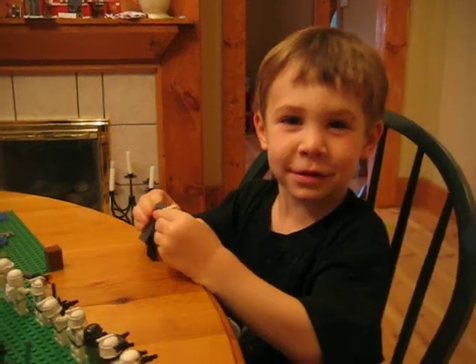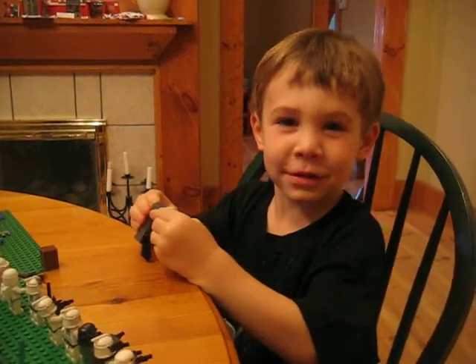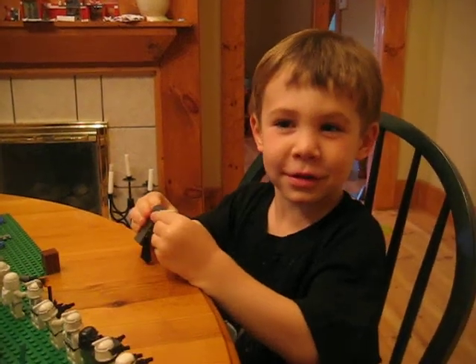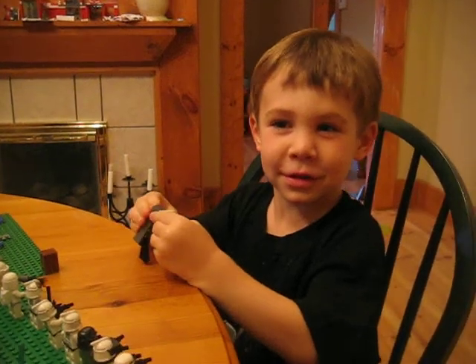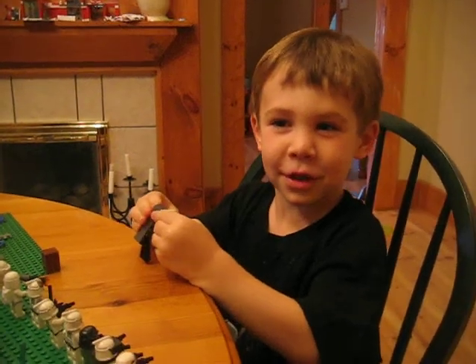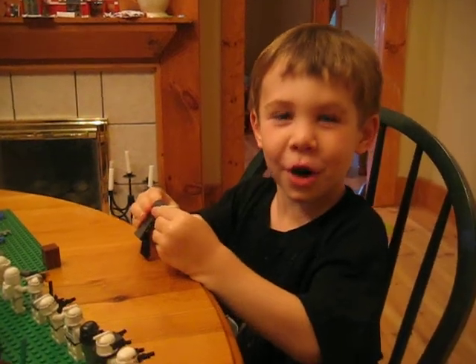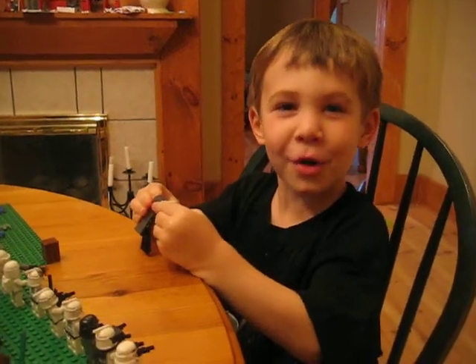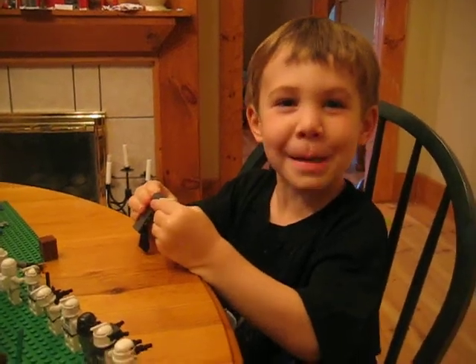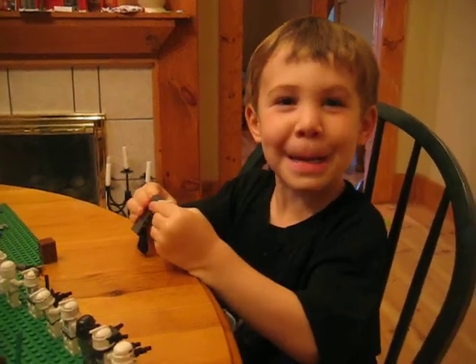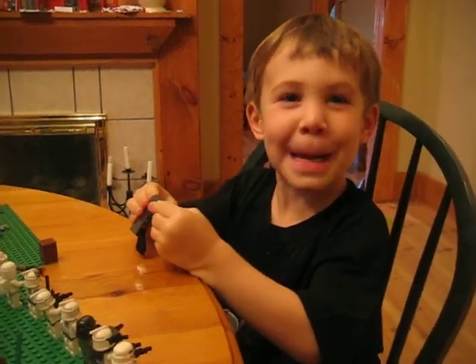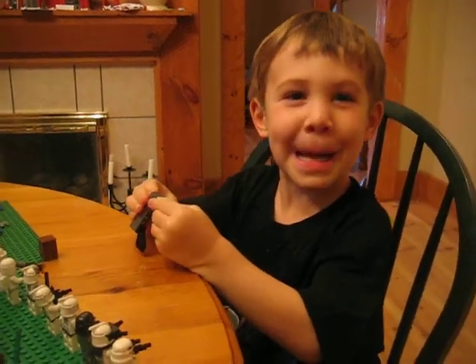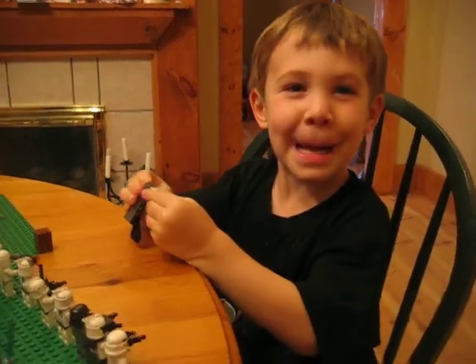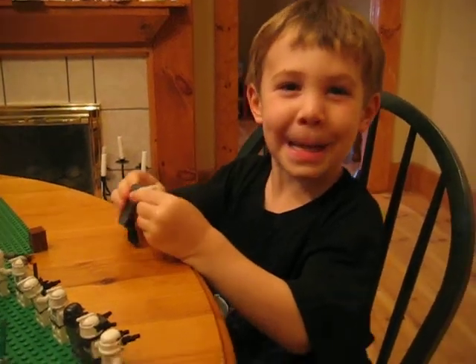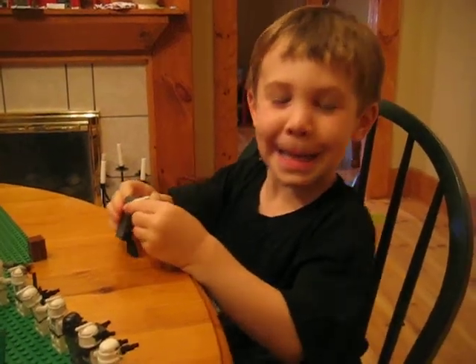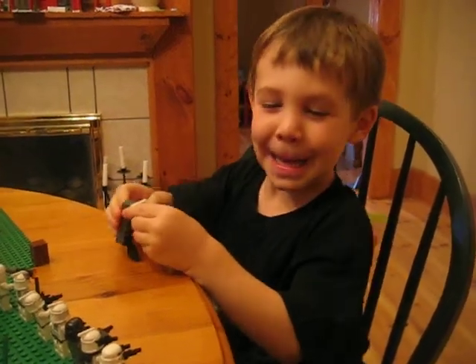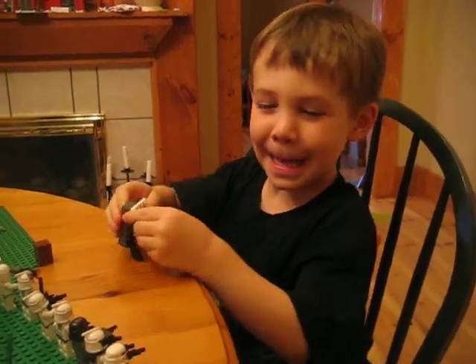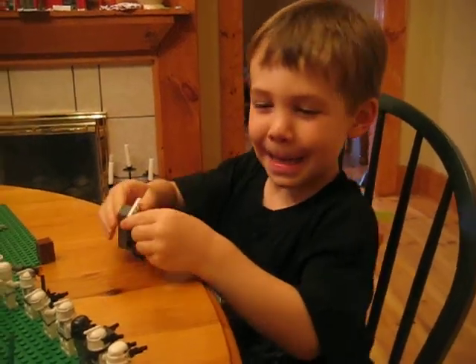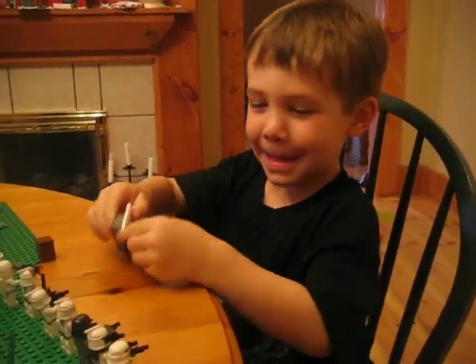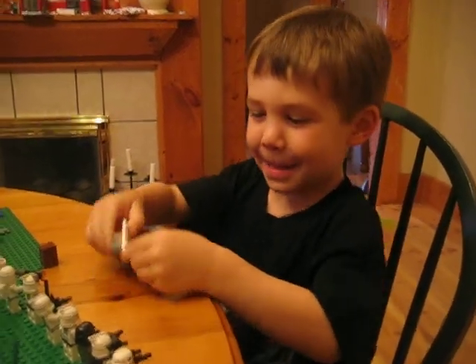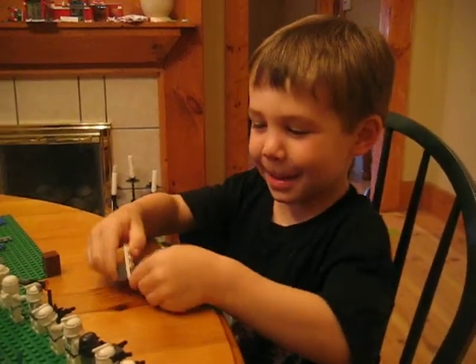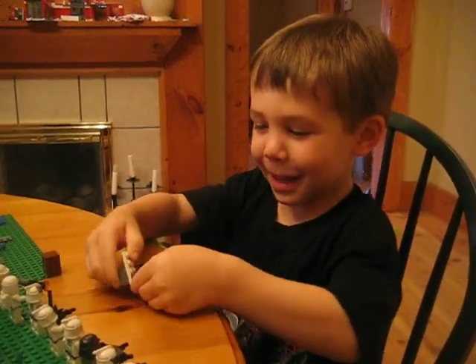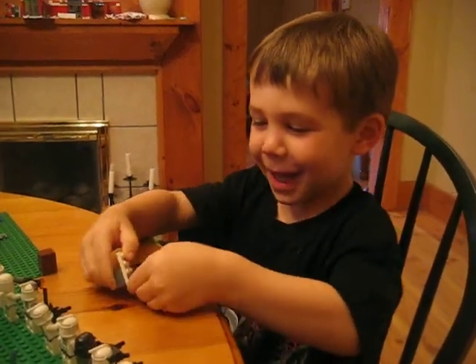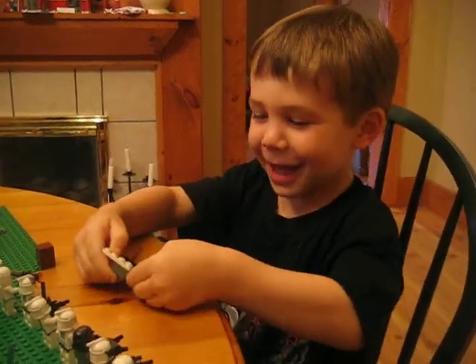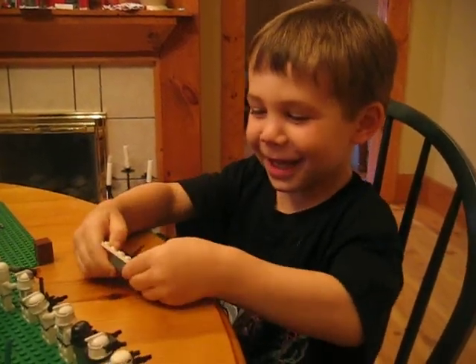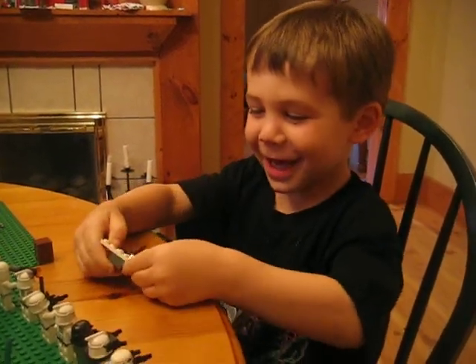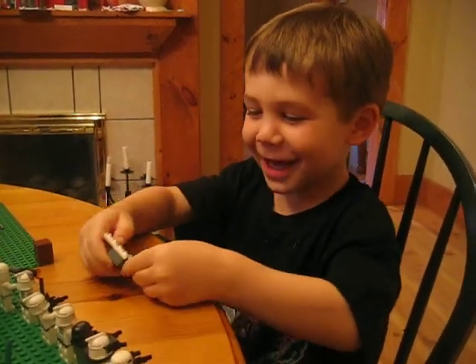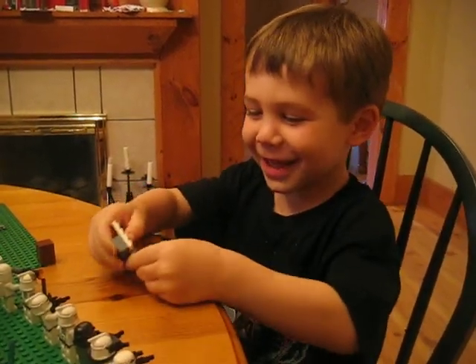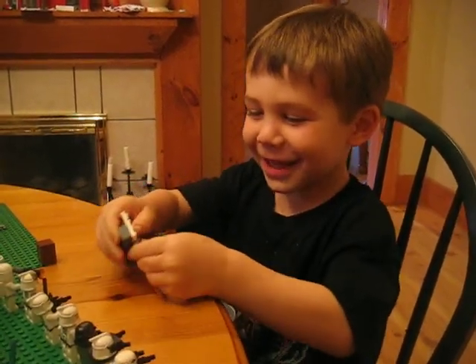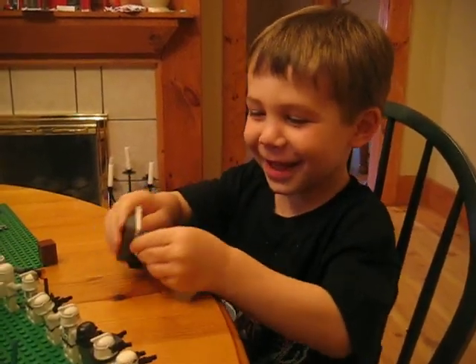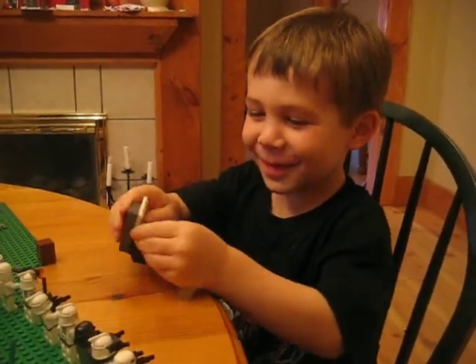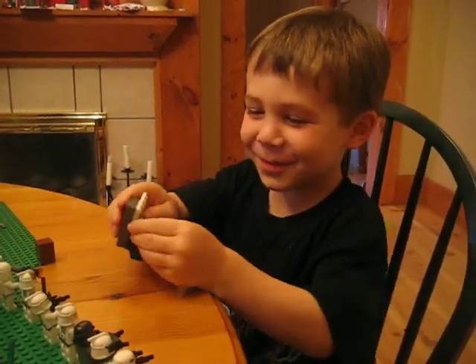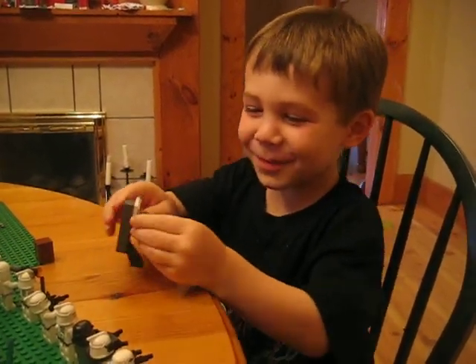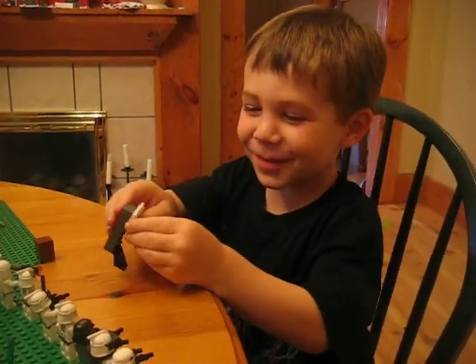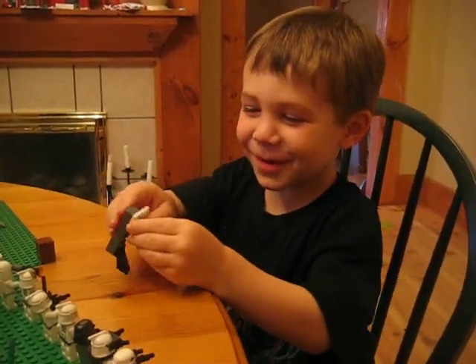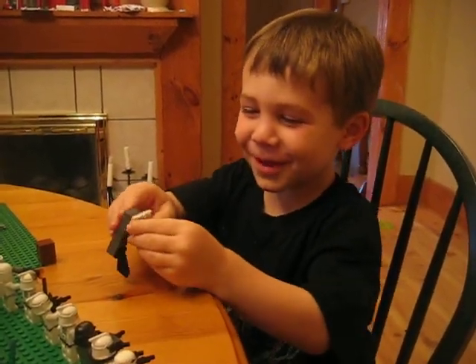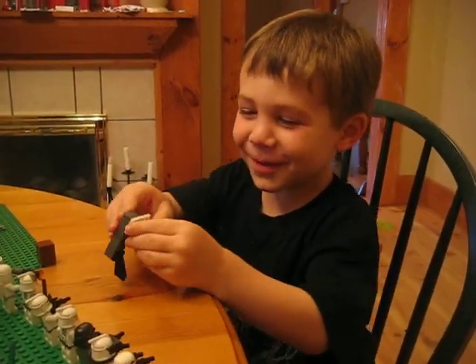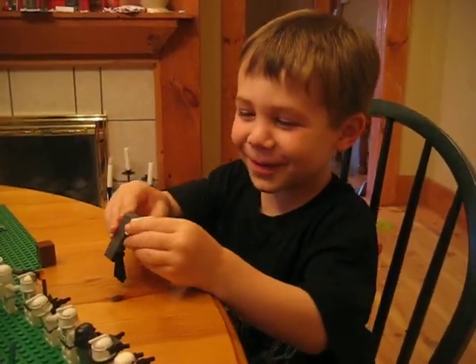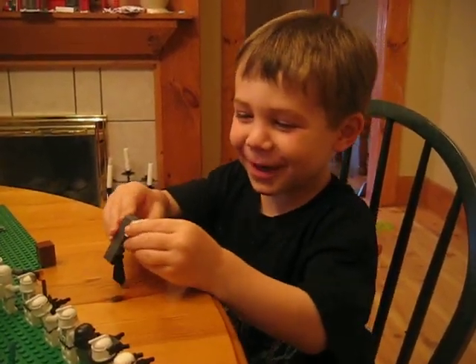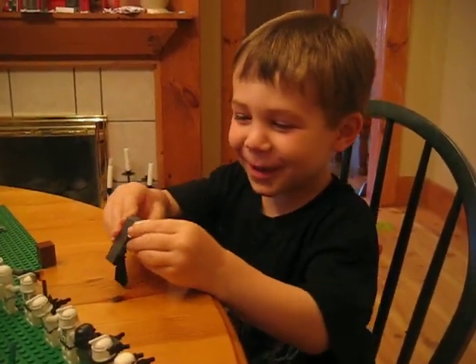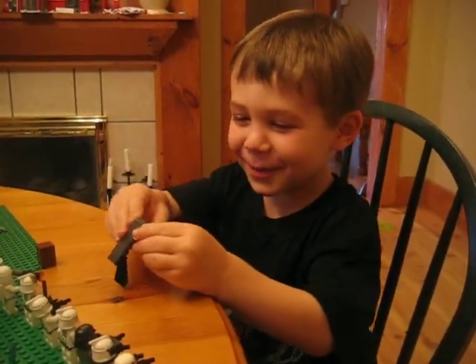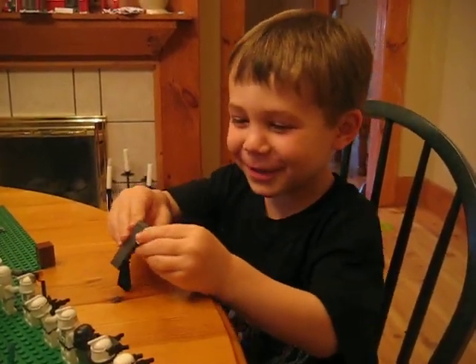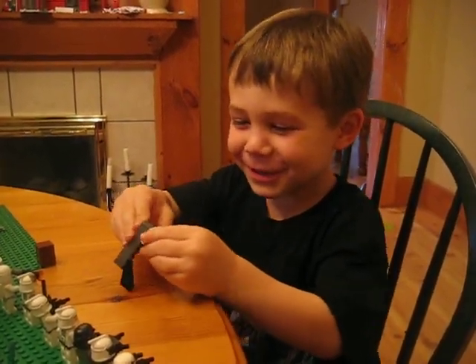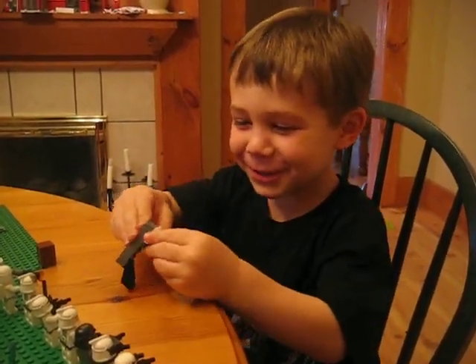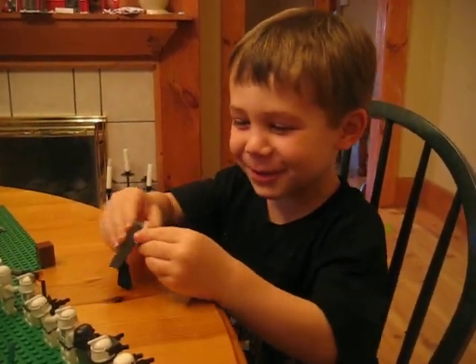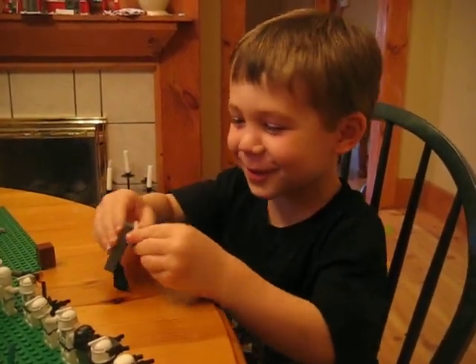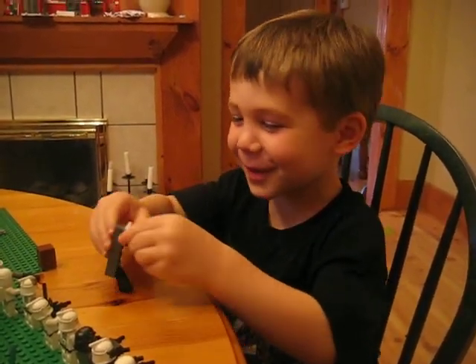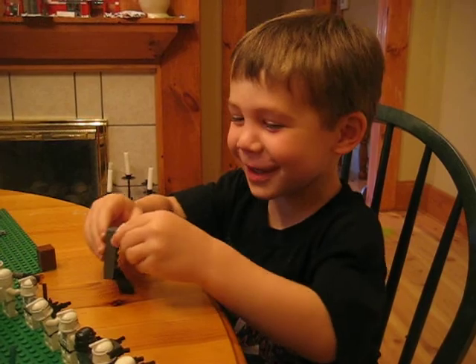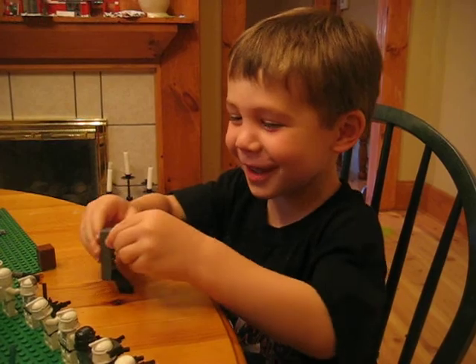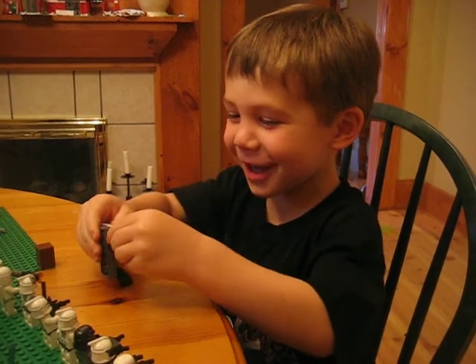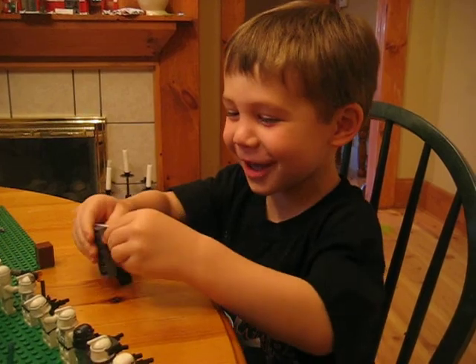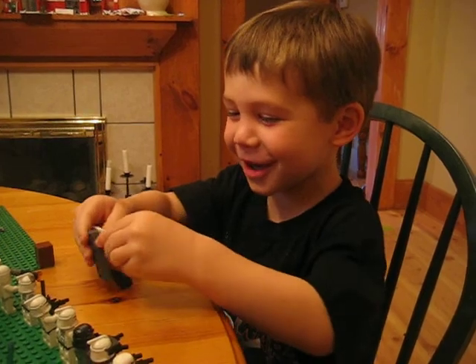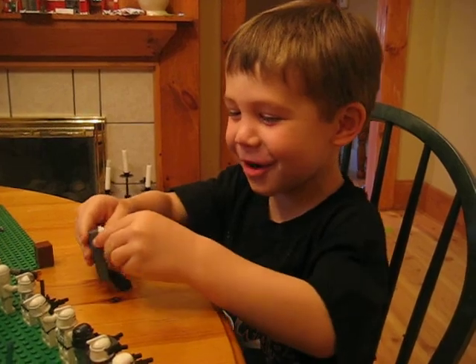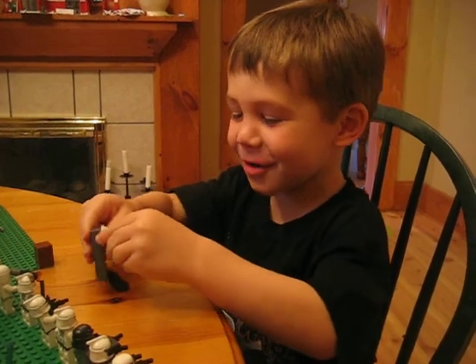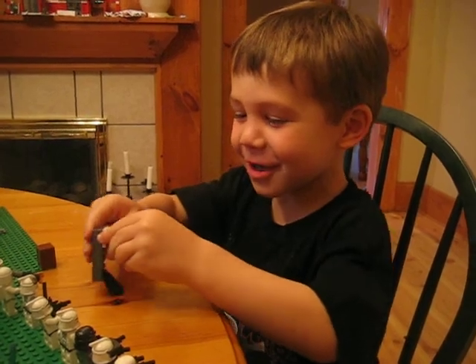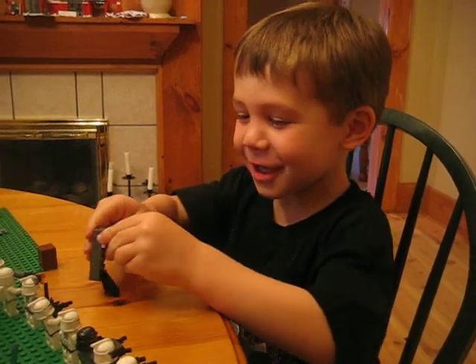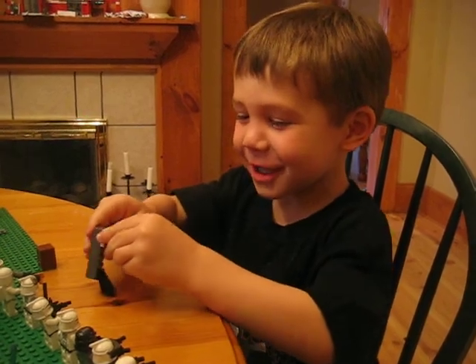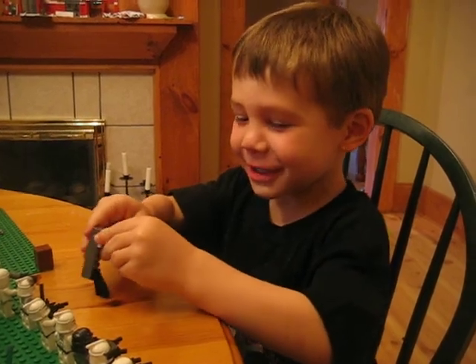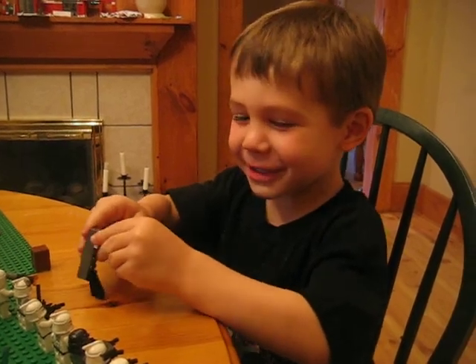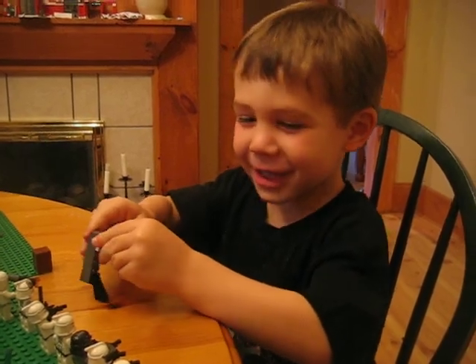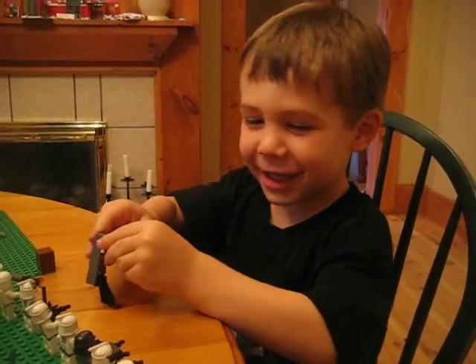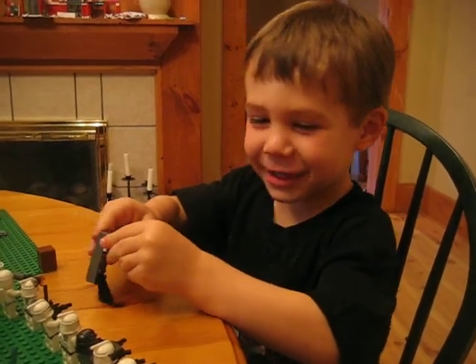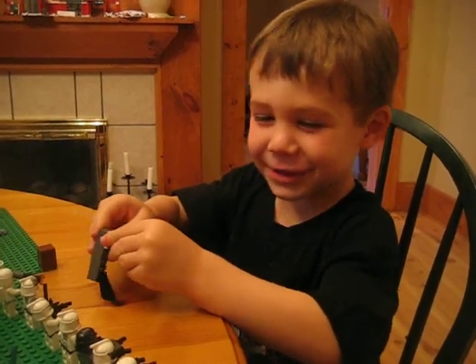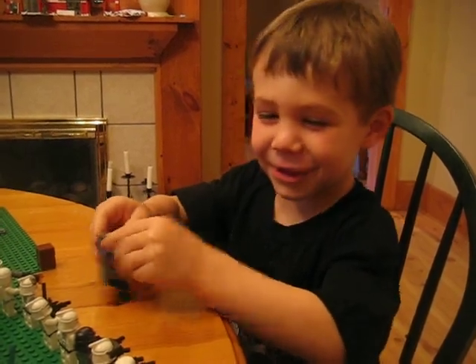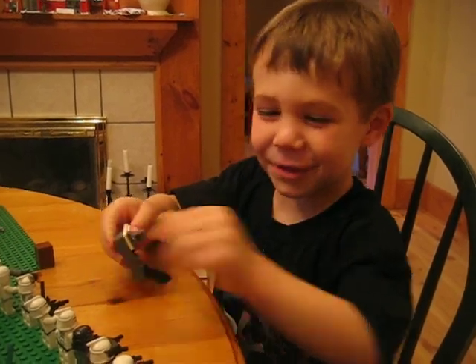Hello. Hi guys, I'm Will and I'll be showing my Lego set.